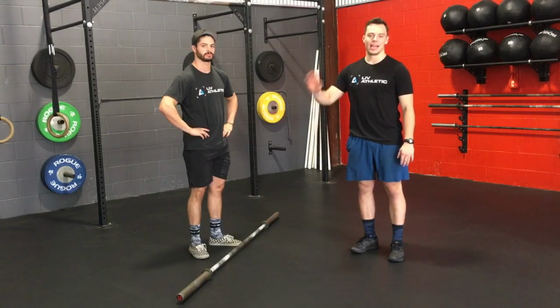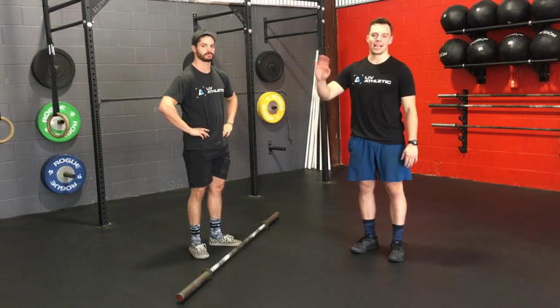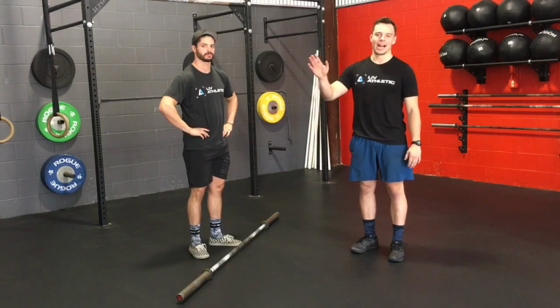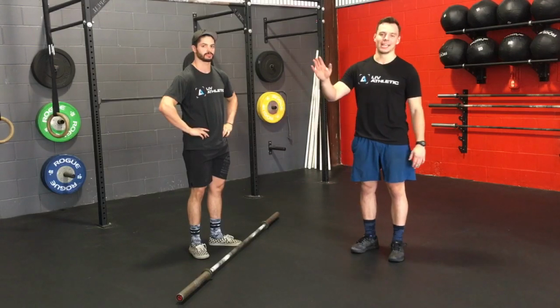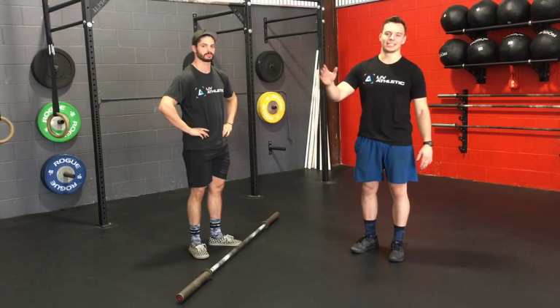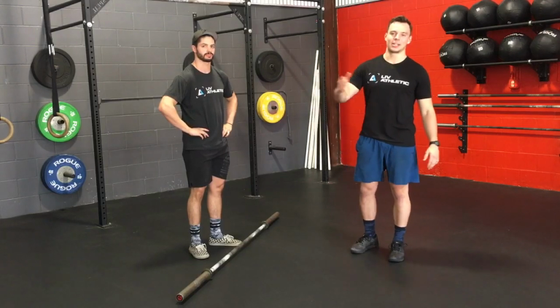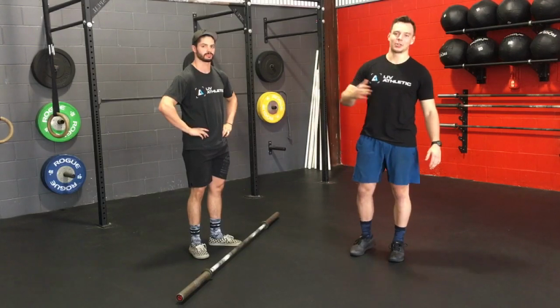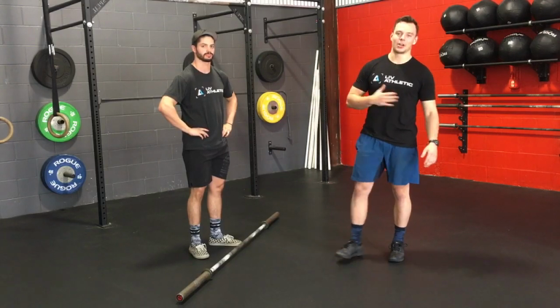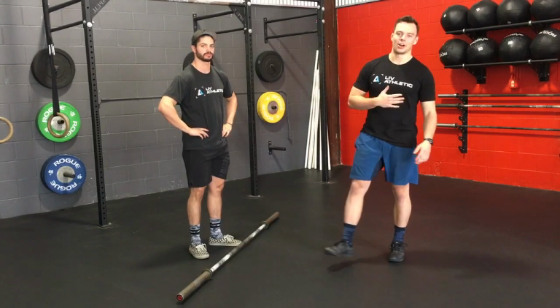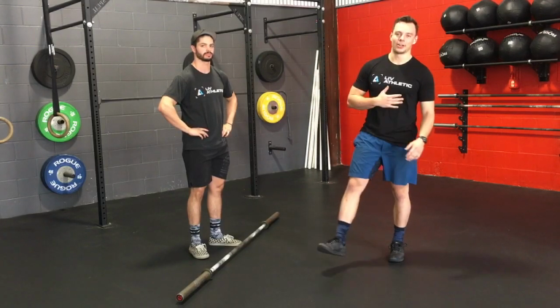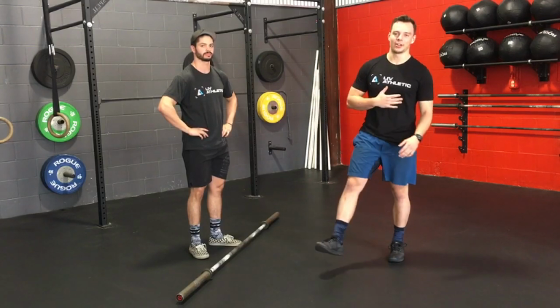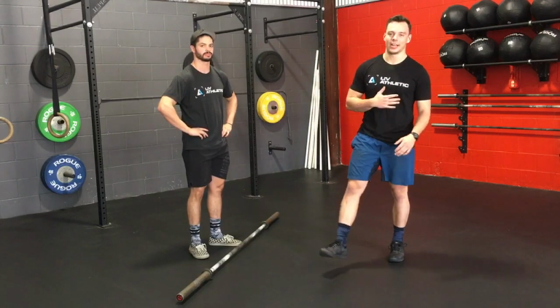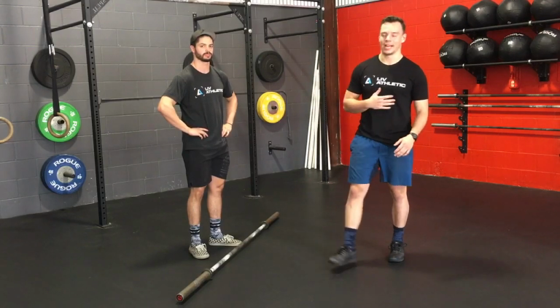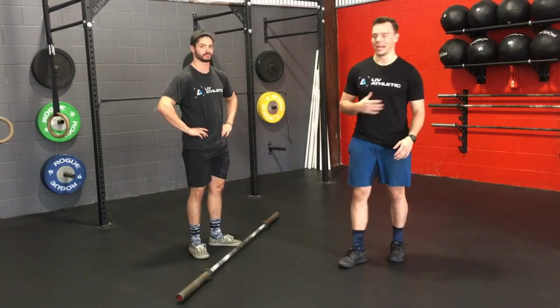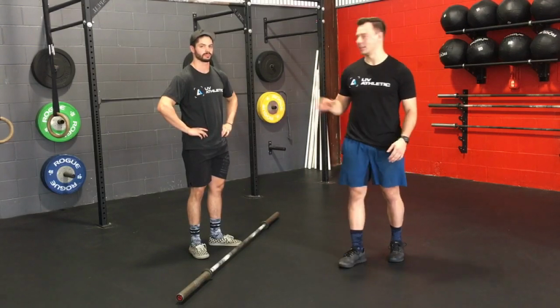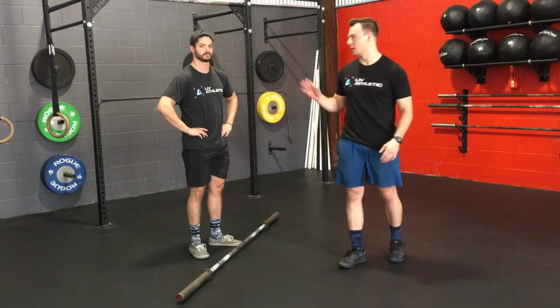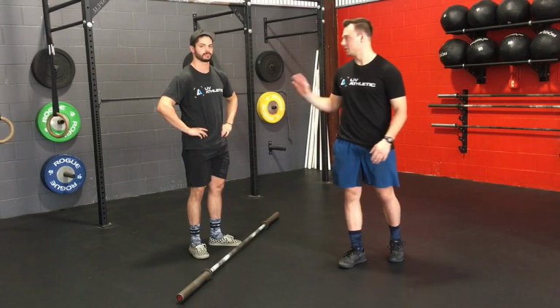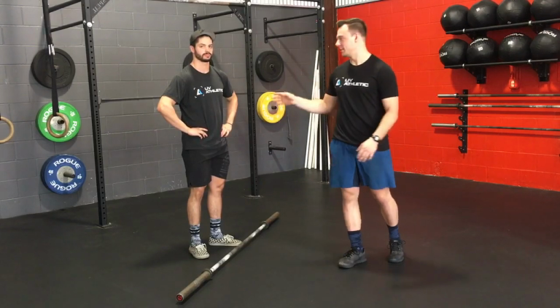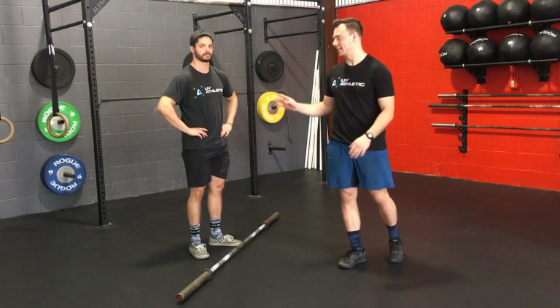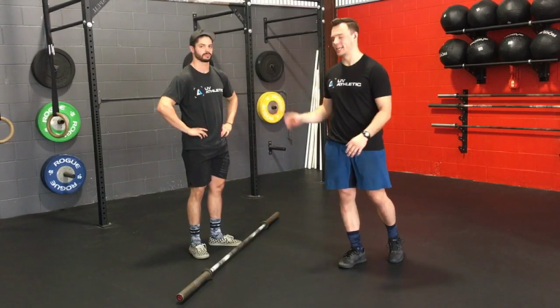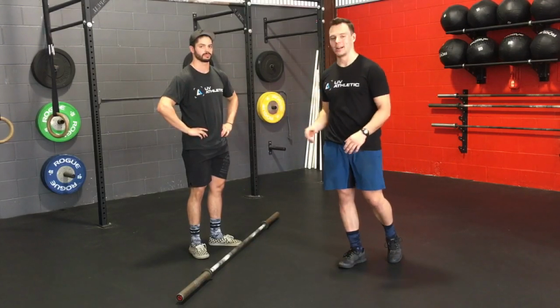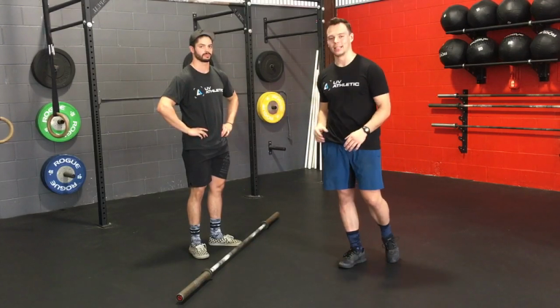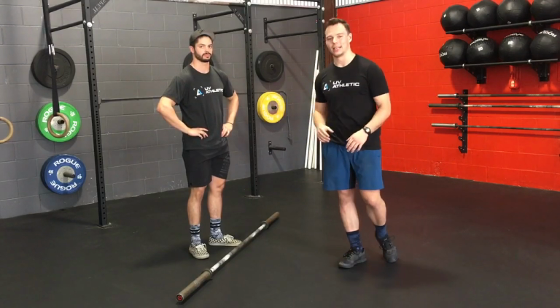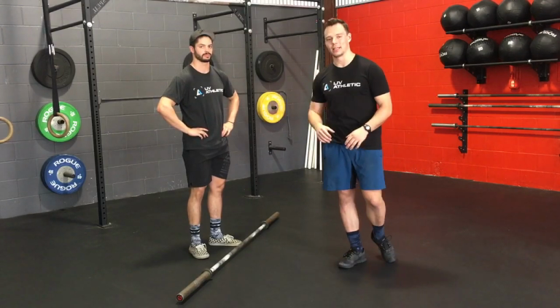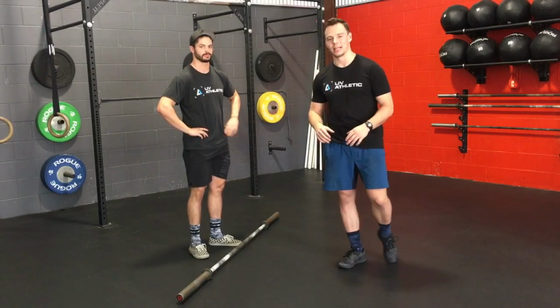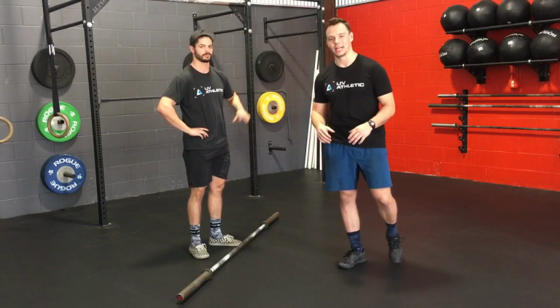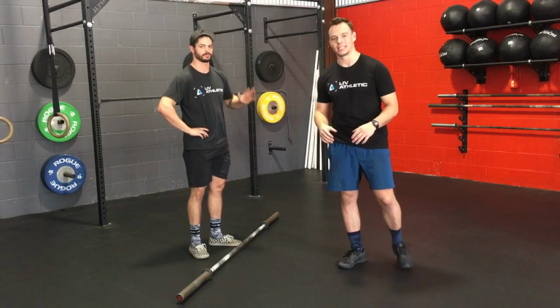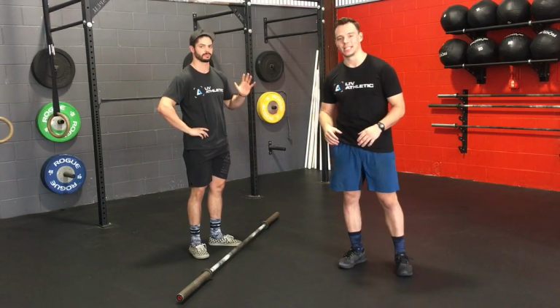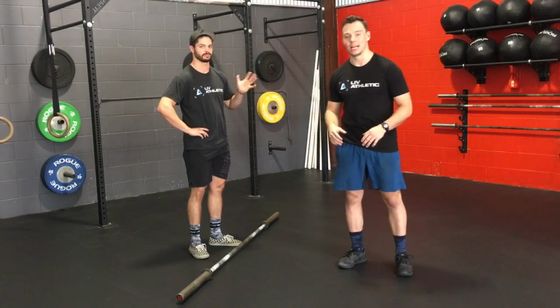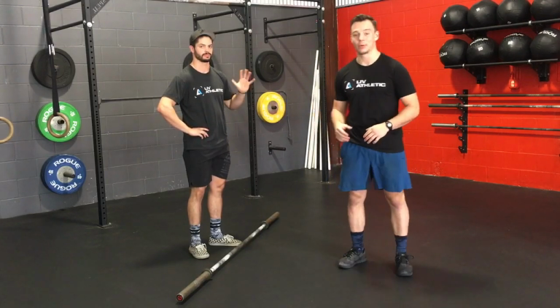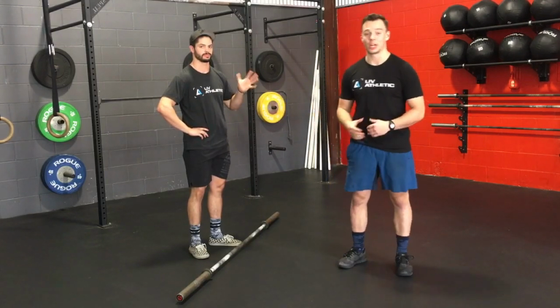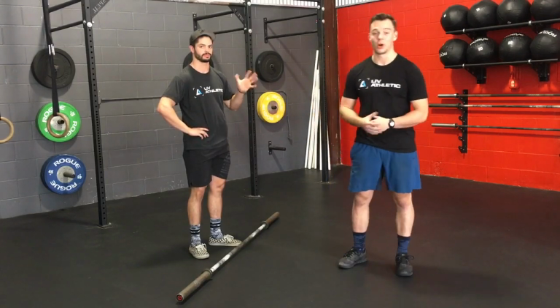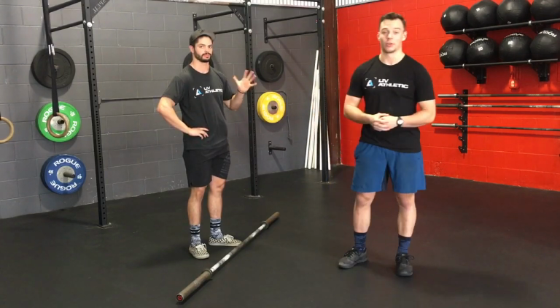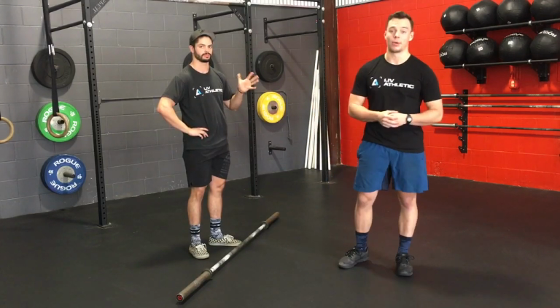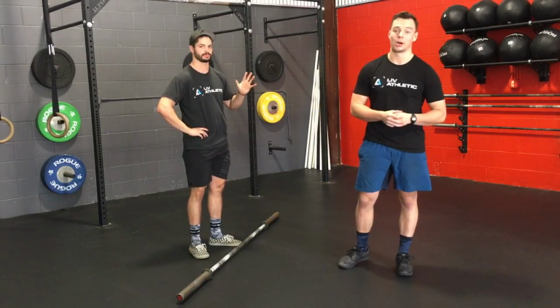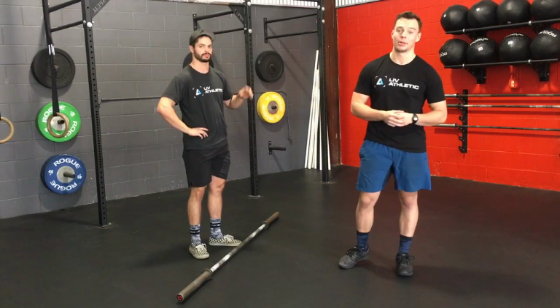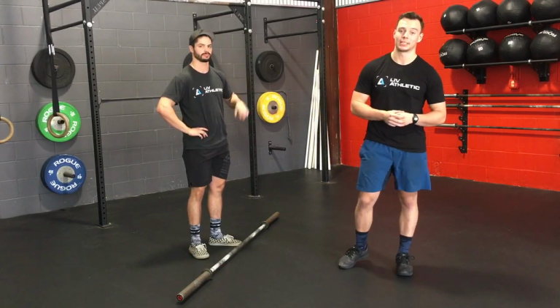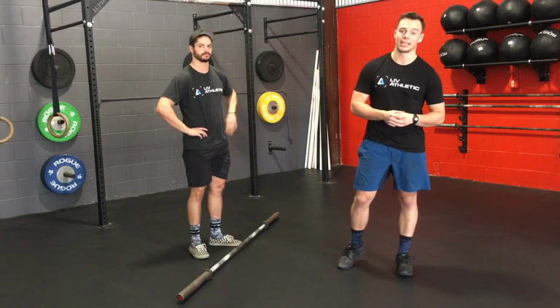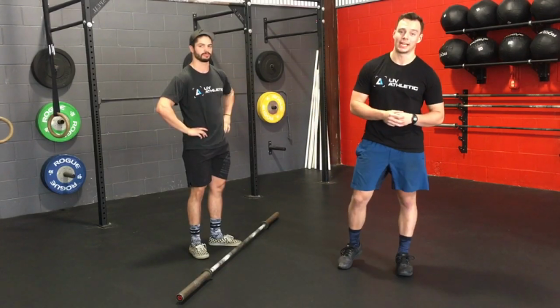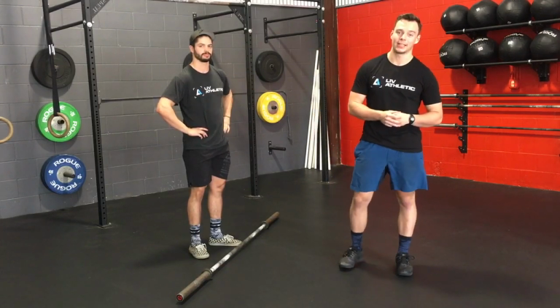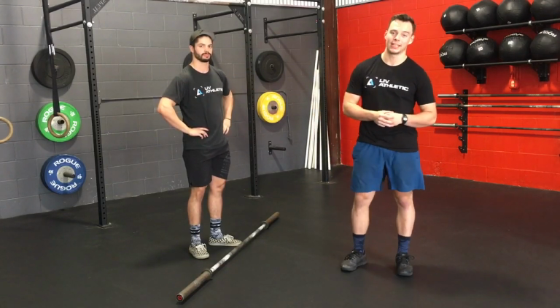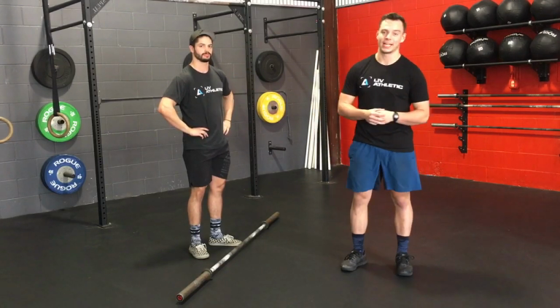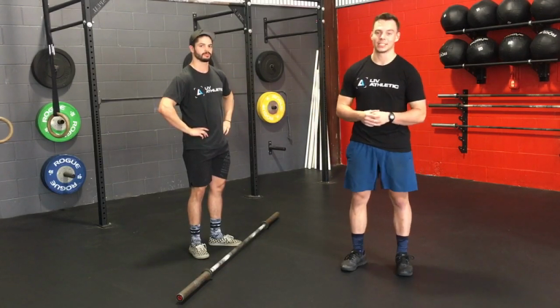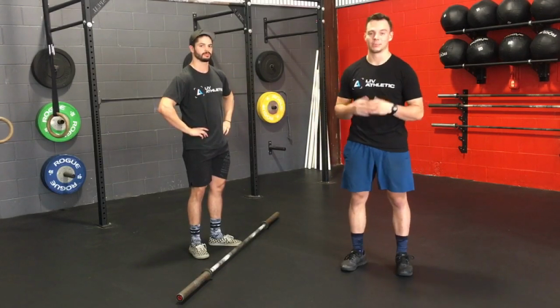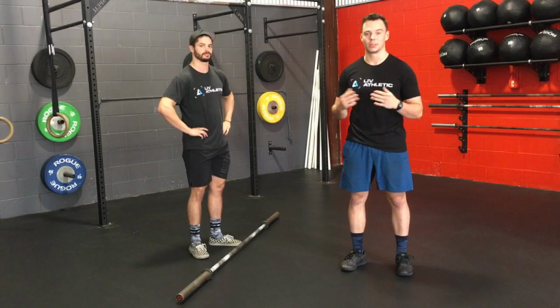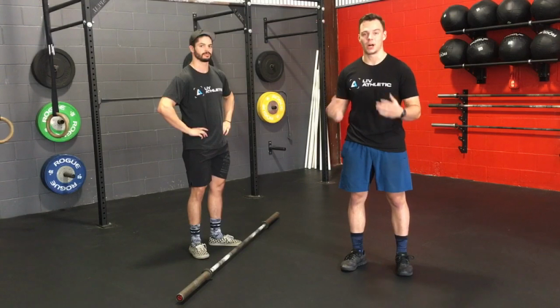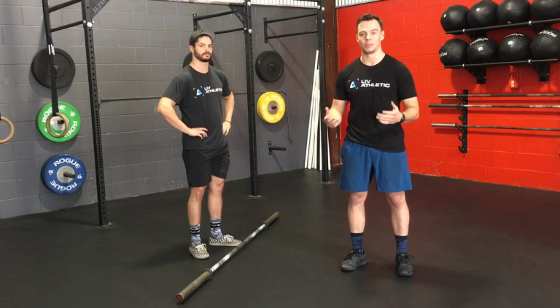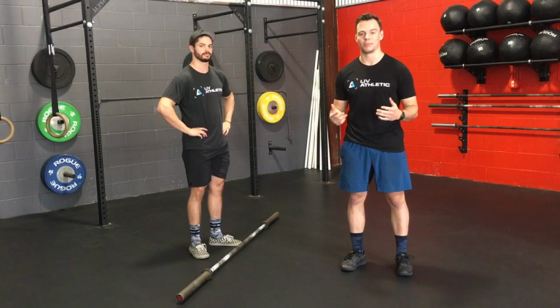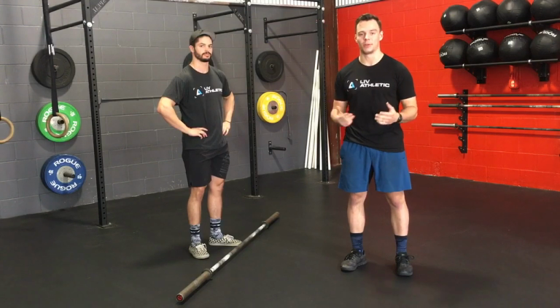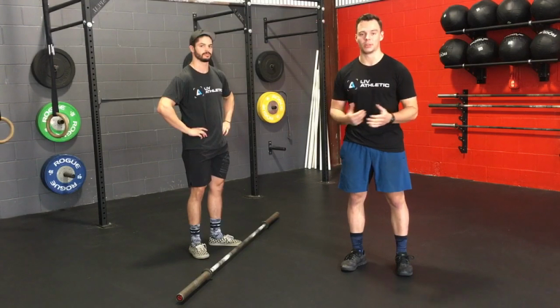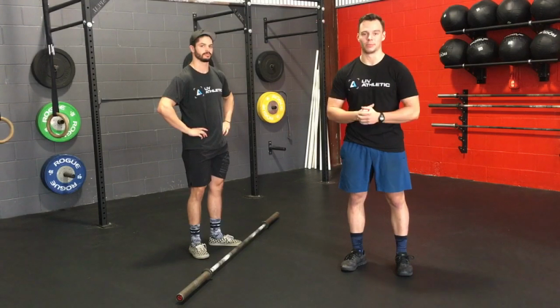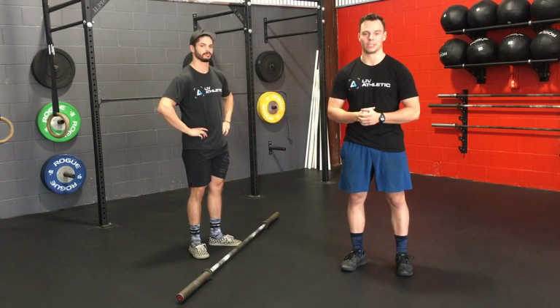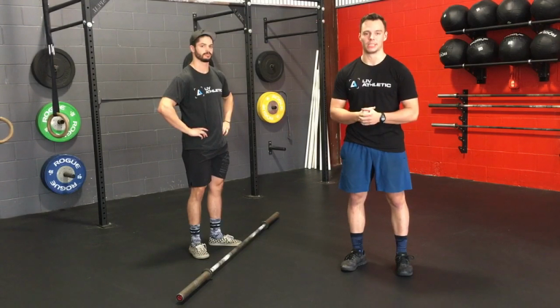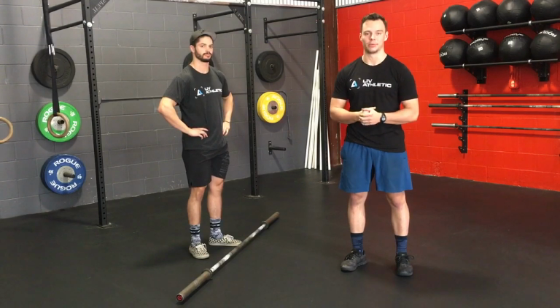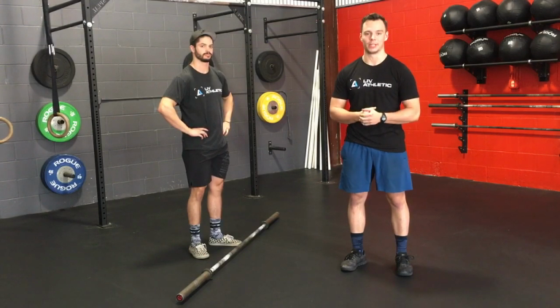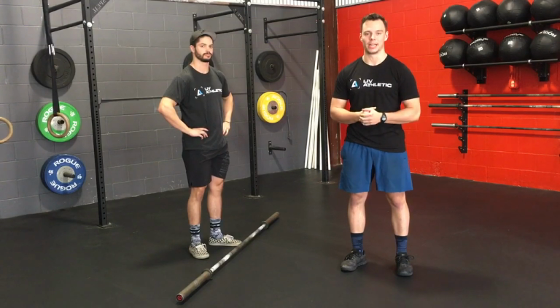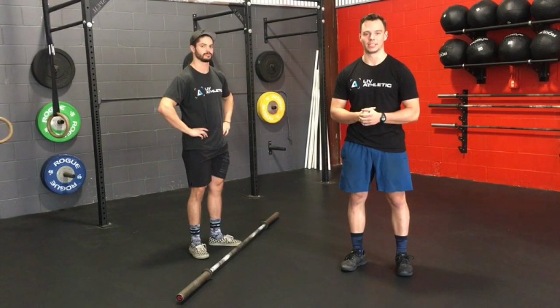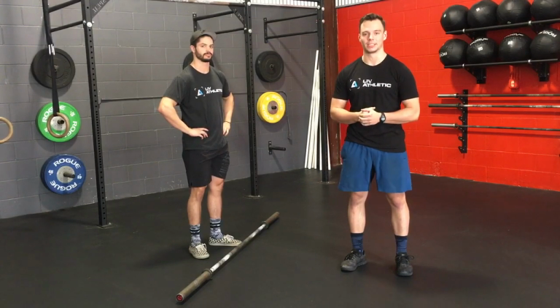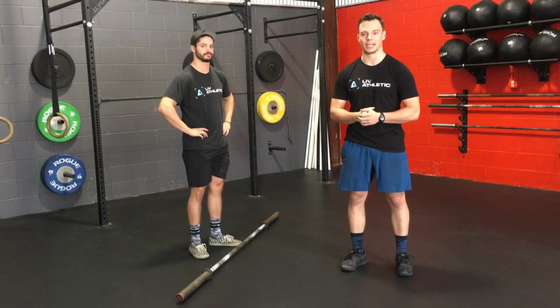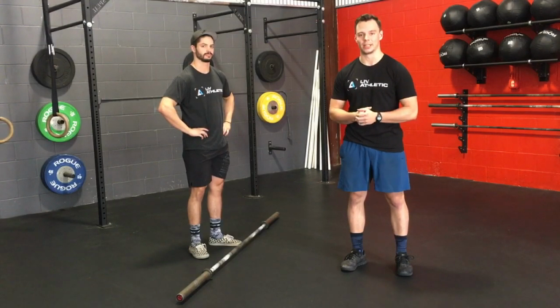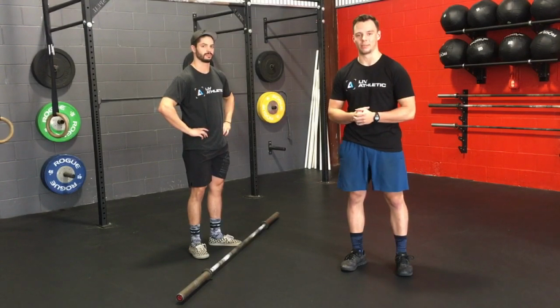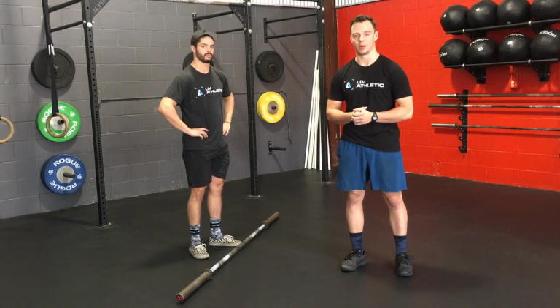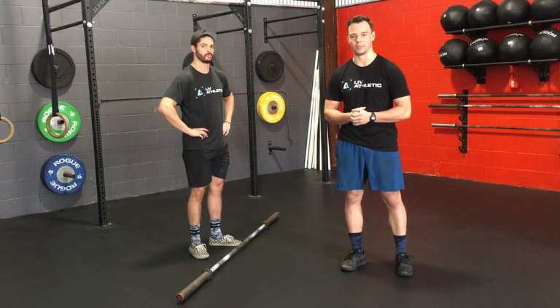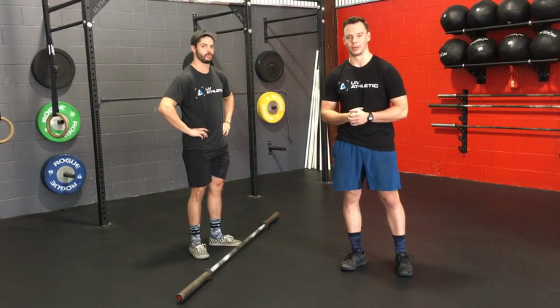Hey guys, Coach Carter and Coach Nick here at Live Athletic. Today we're going to go over barbell cycling and some common faults that we see when you guys cycle that barbell.